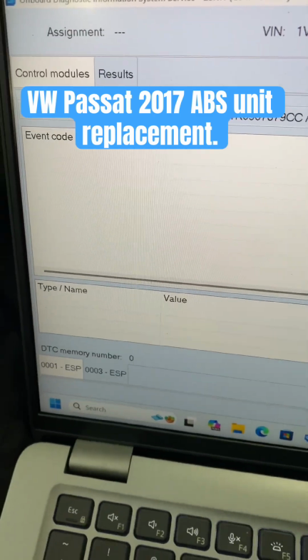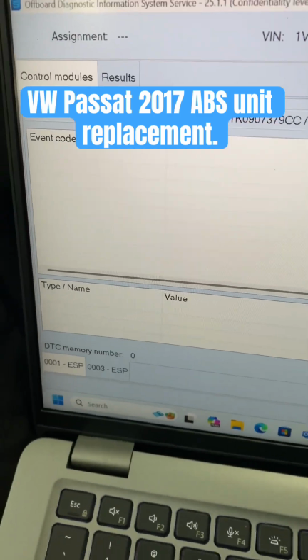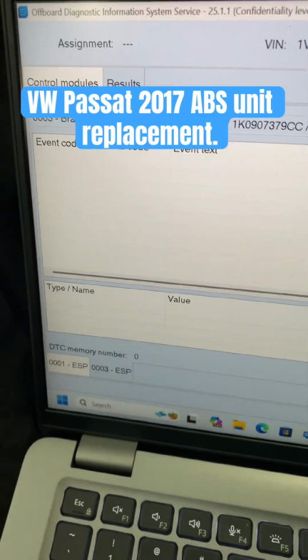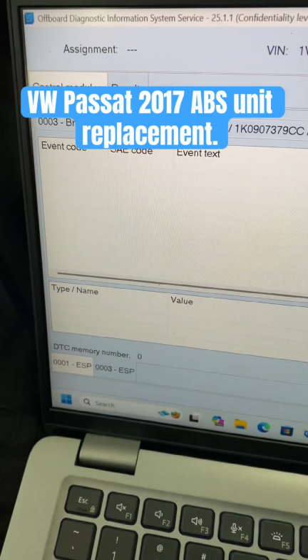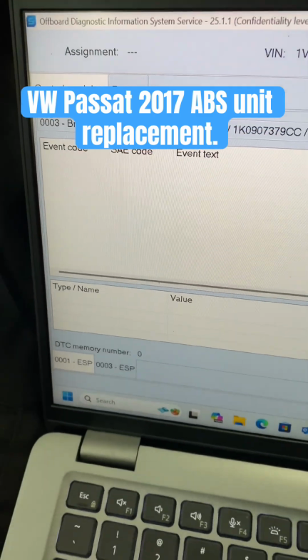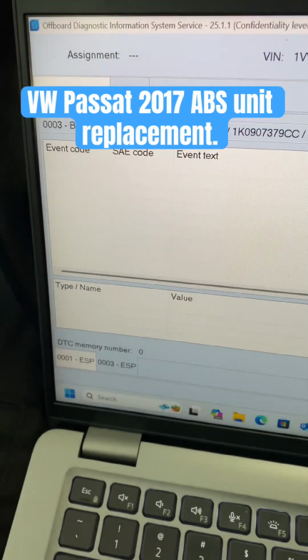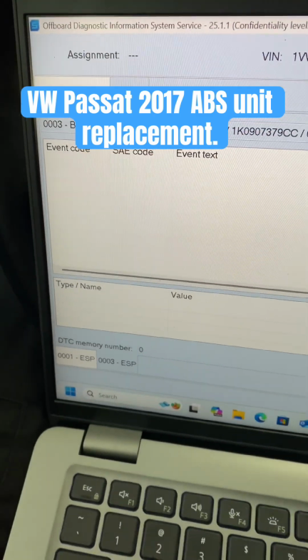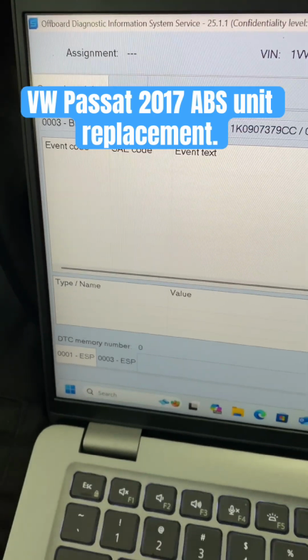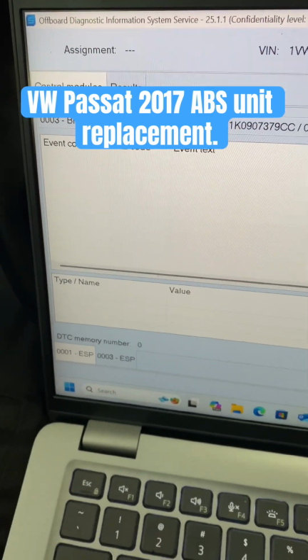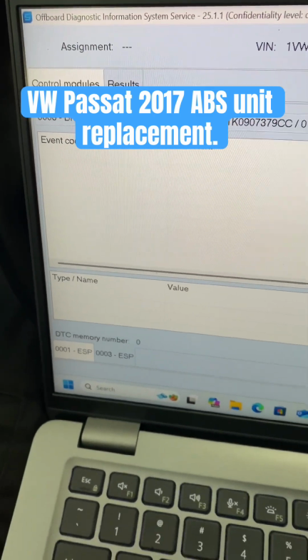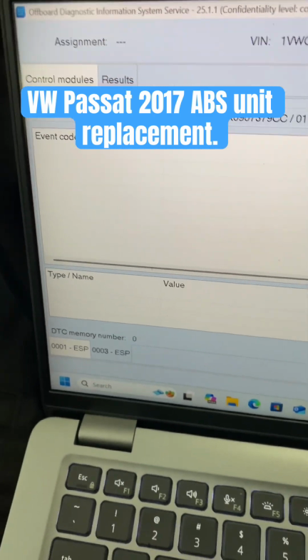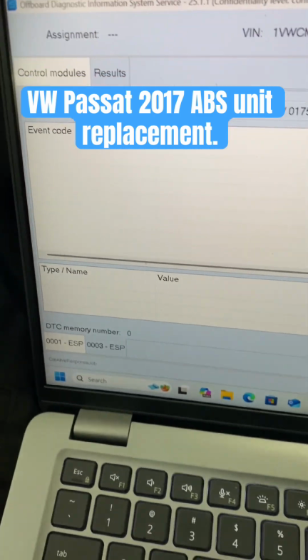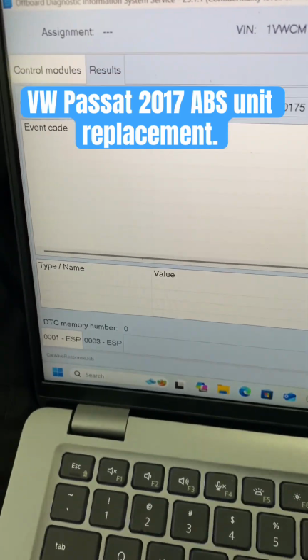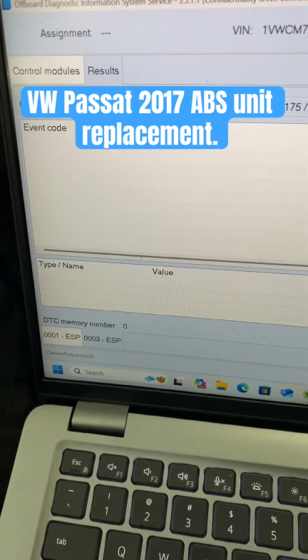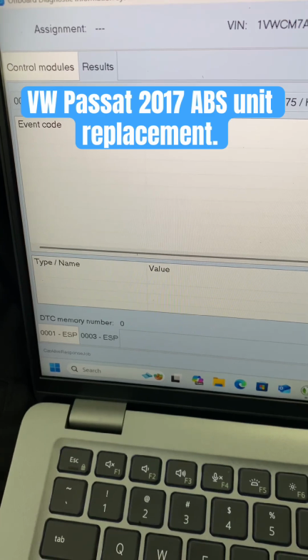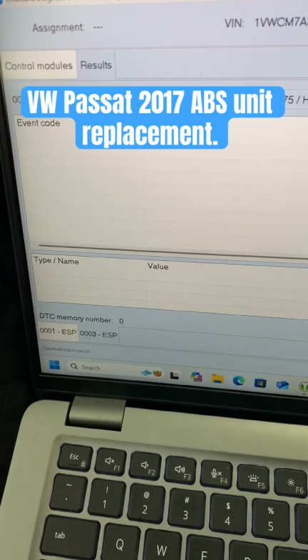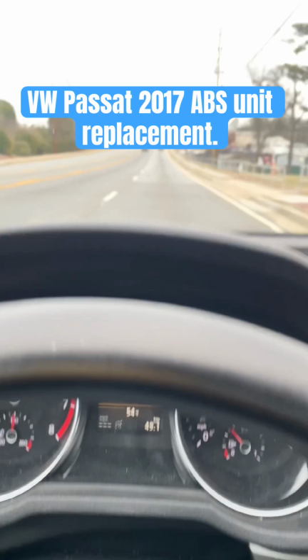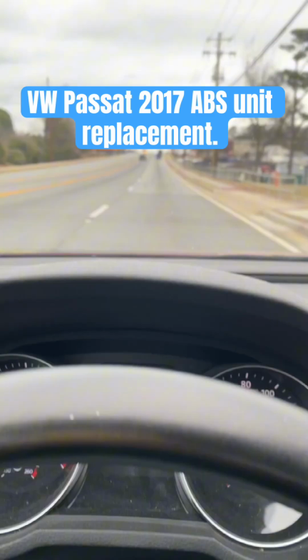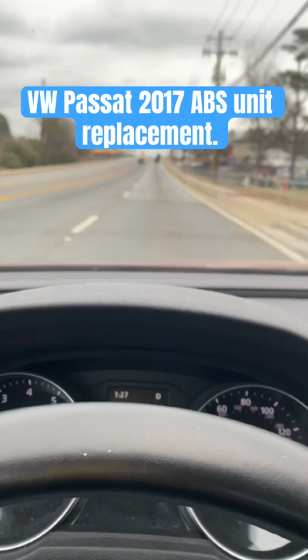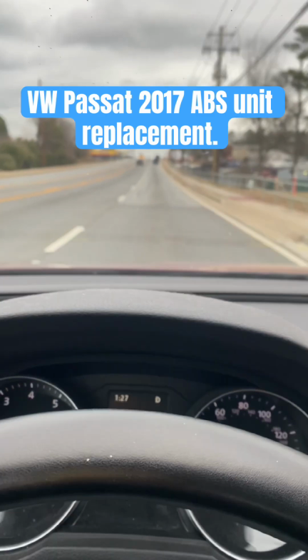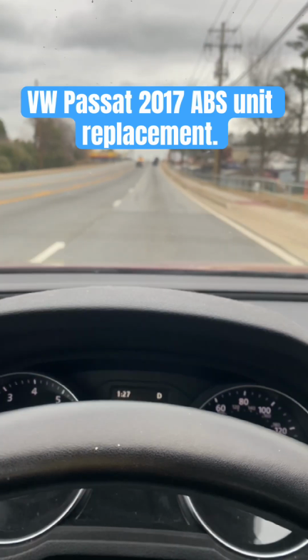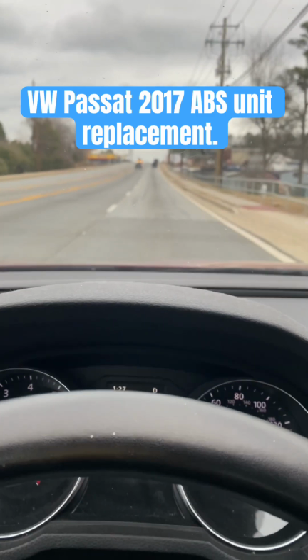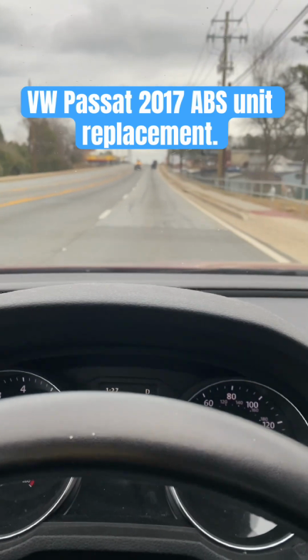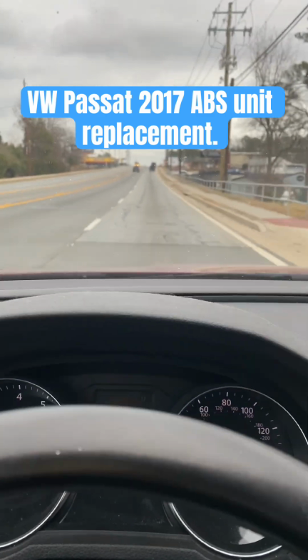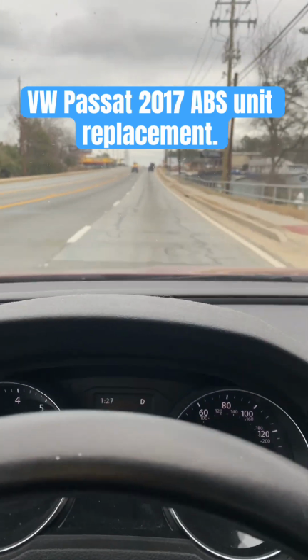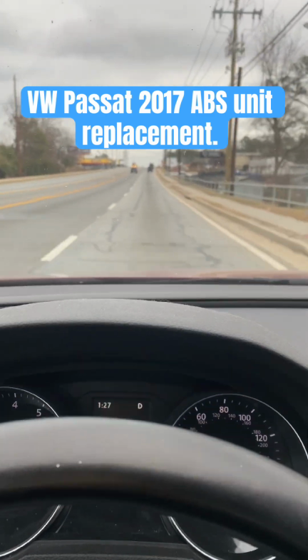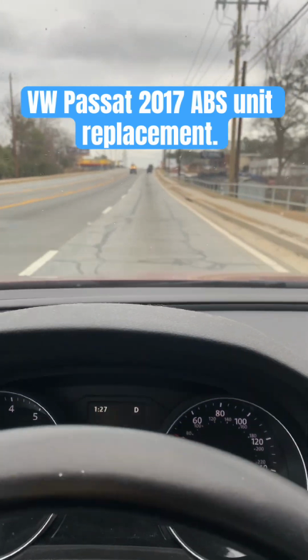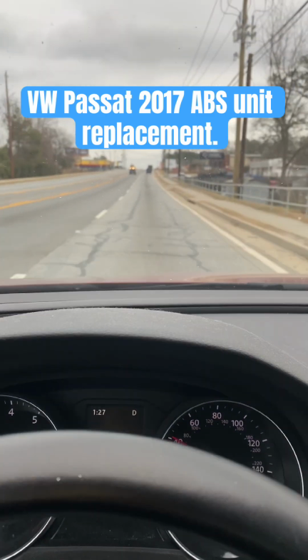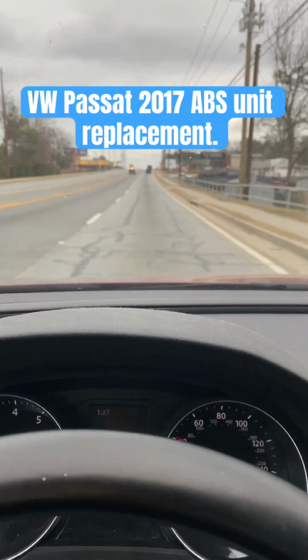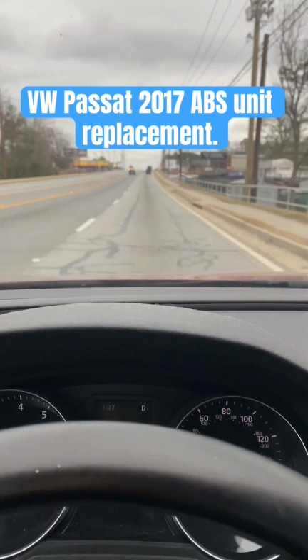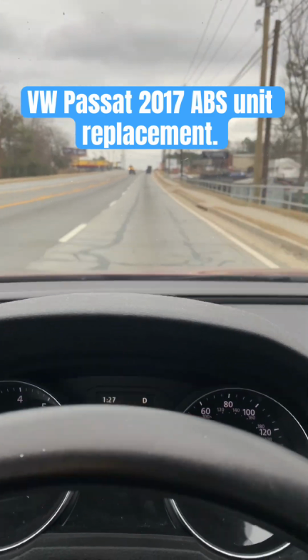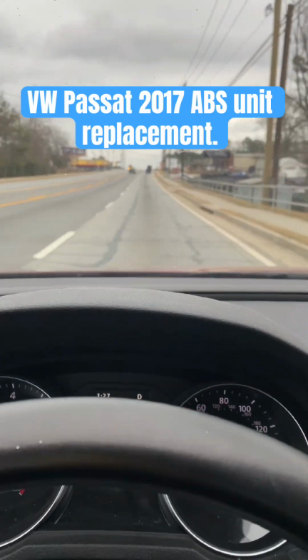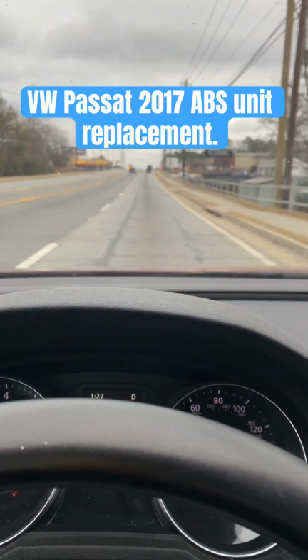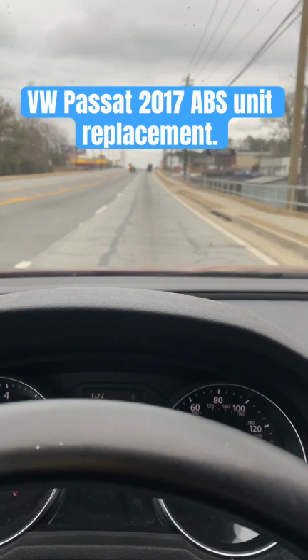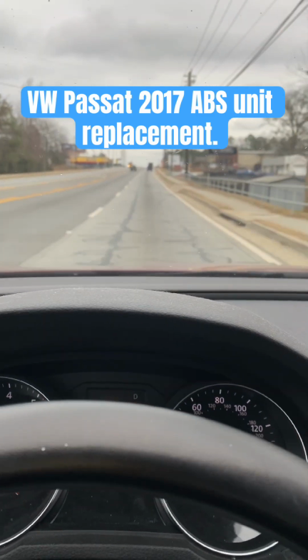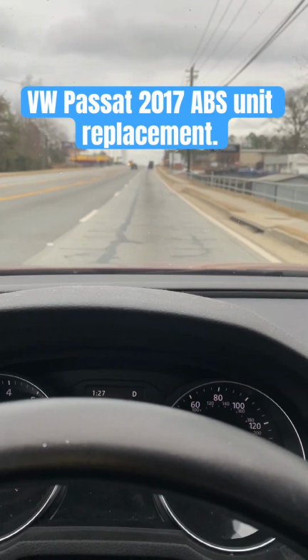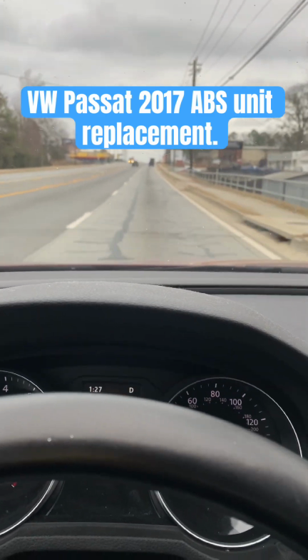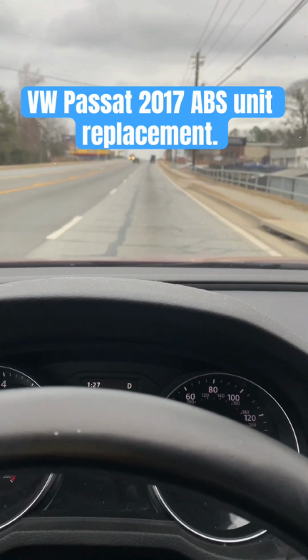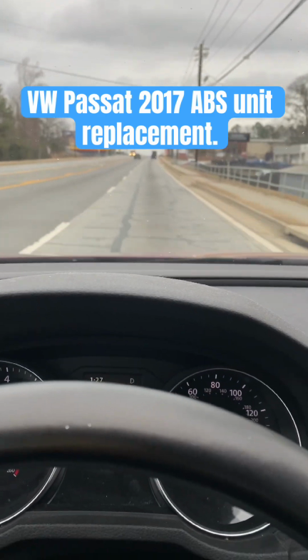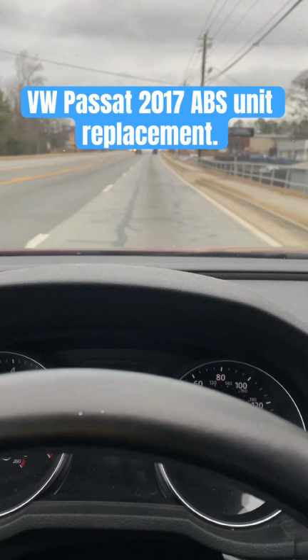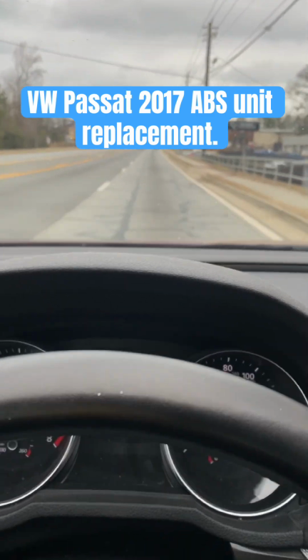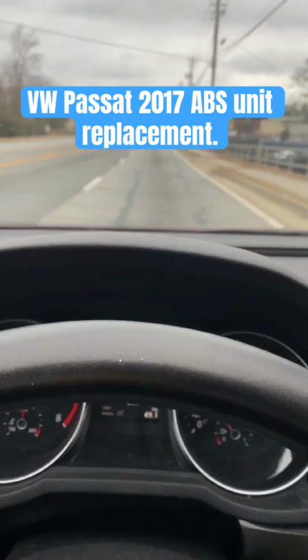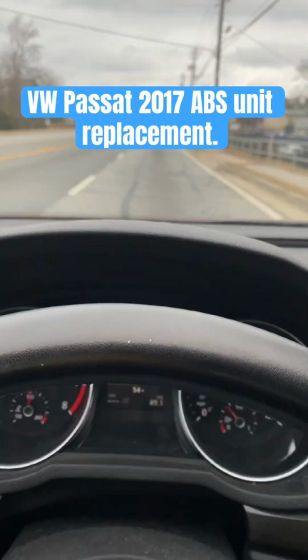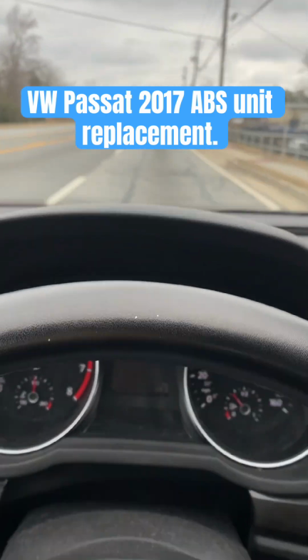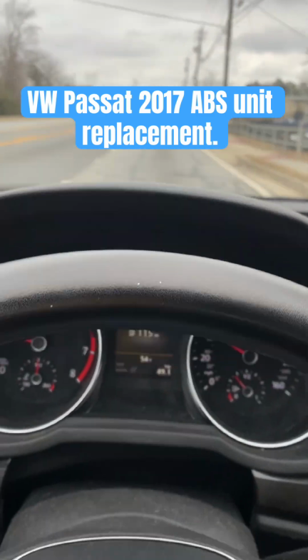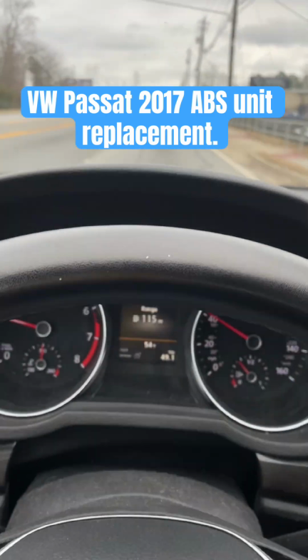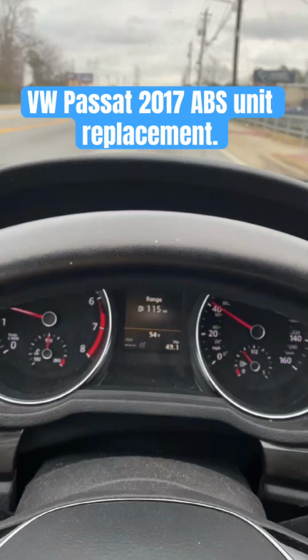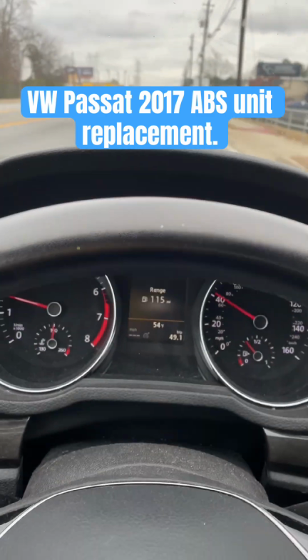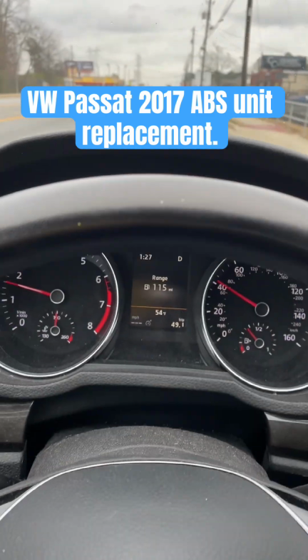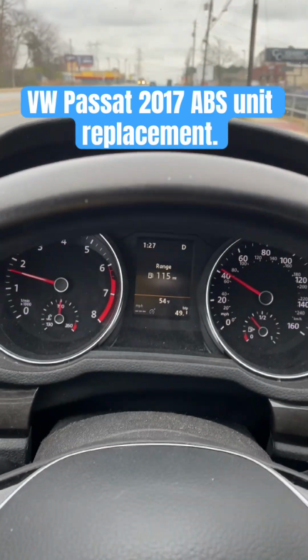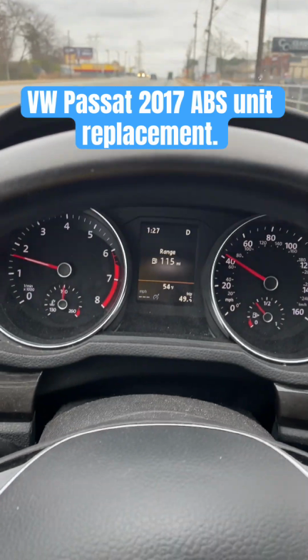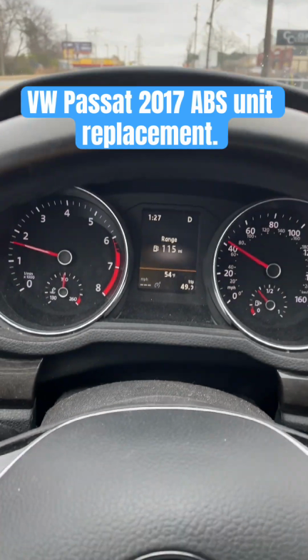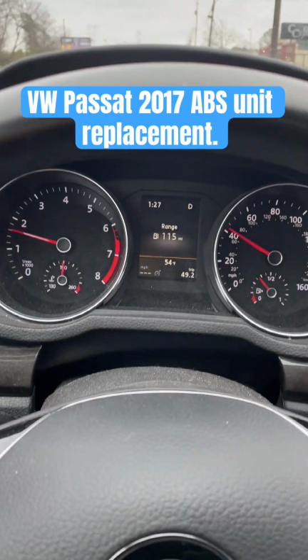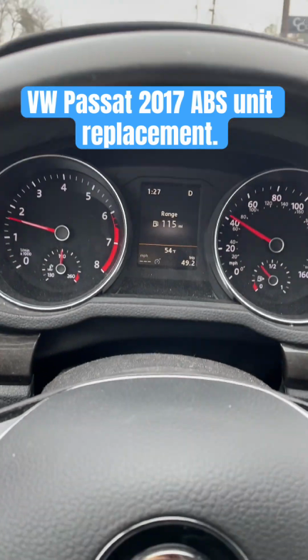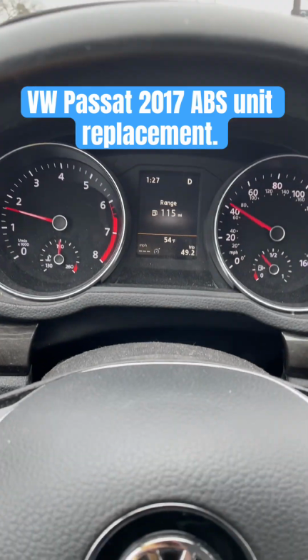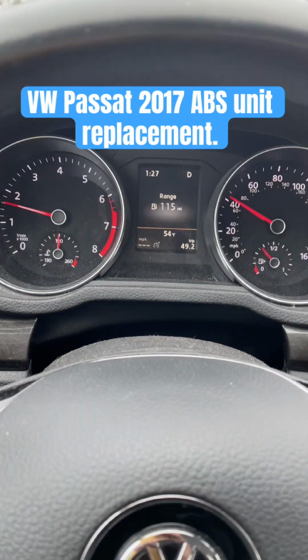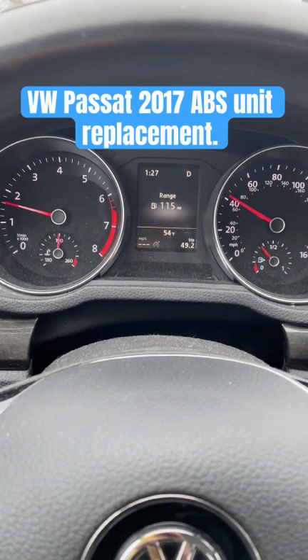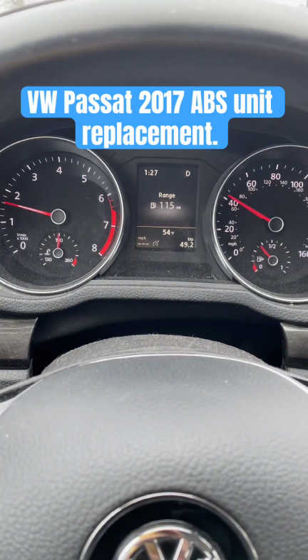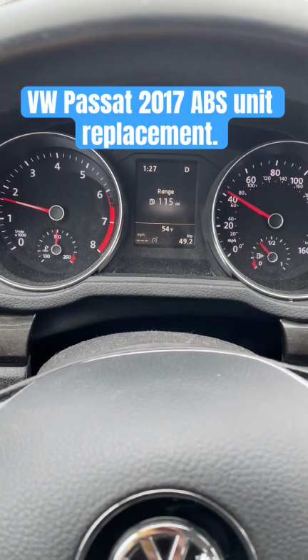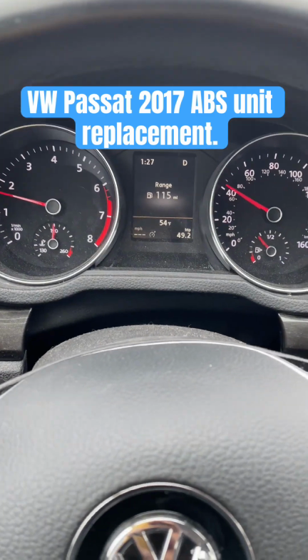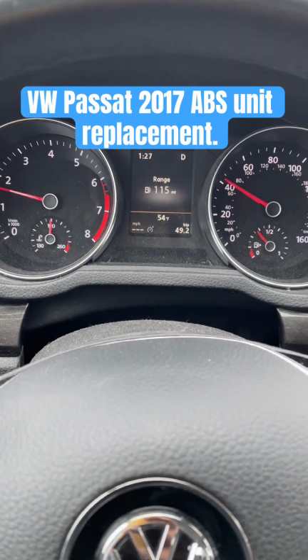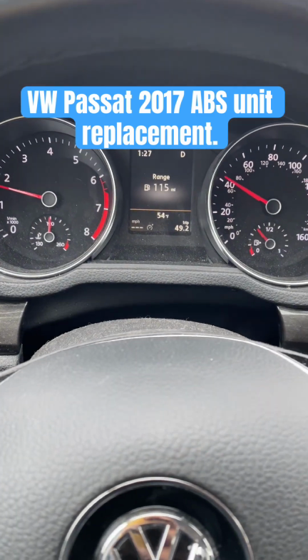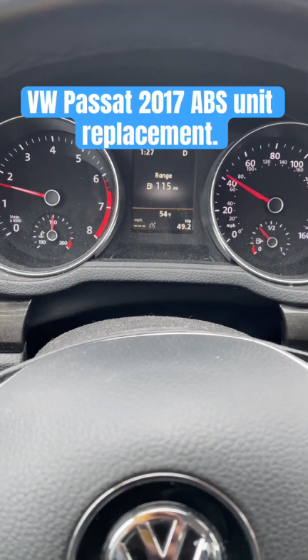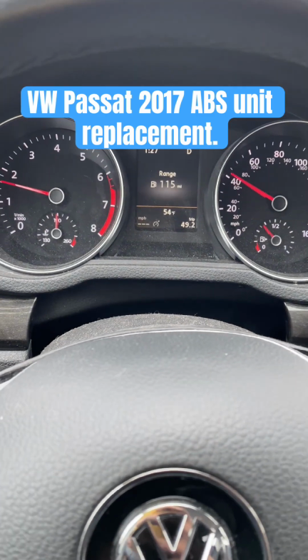As you can see guys, not a single light on the dash. Like the video and subscribe.